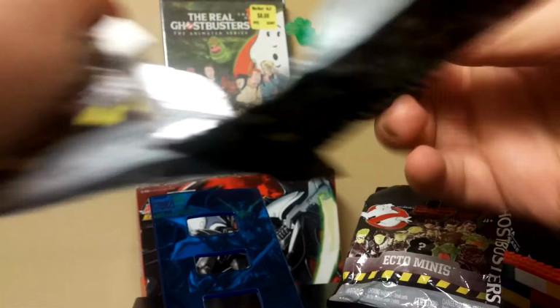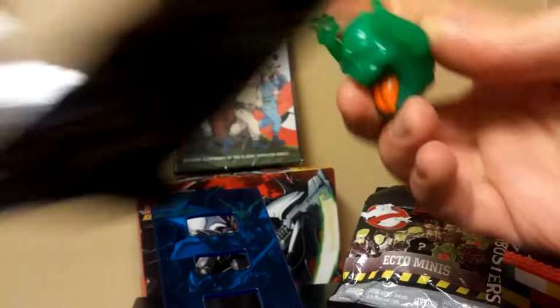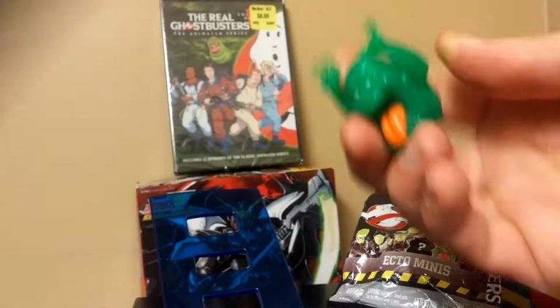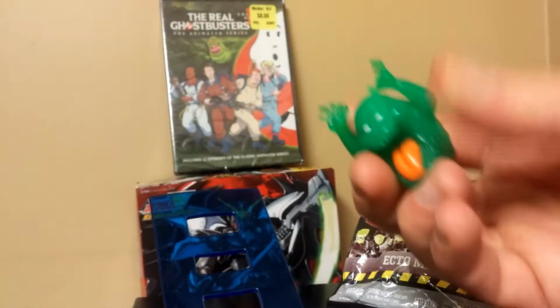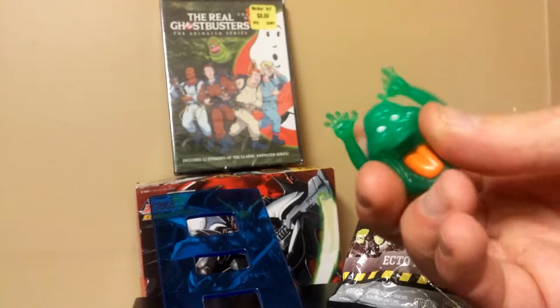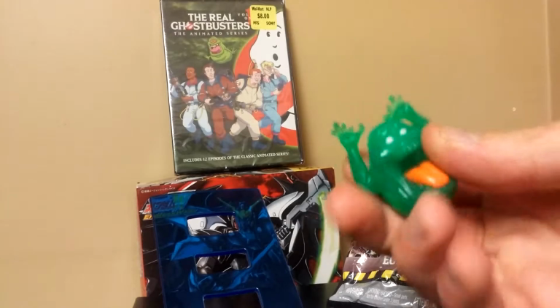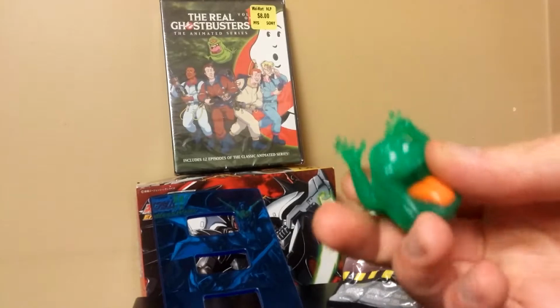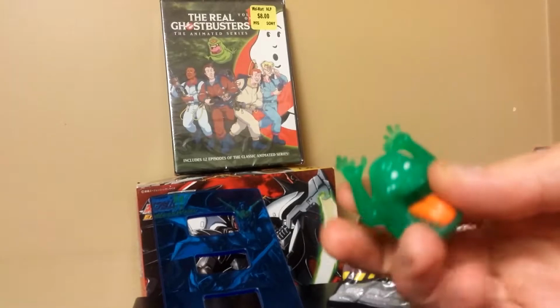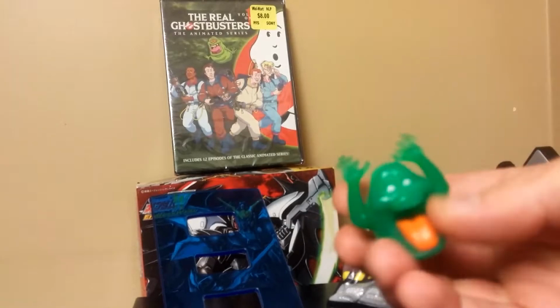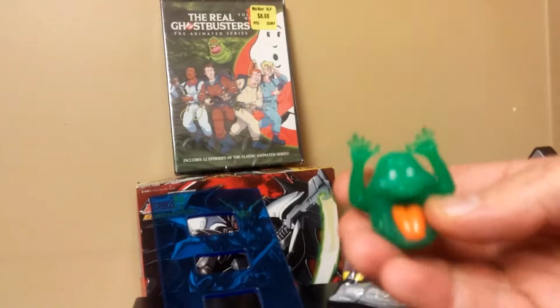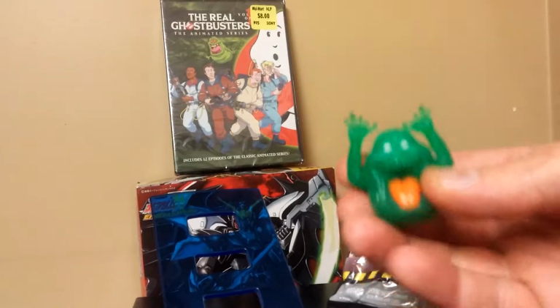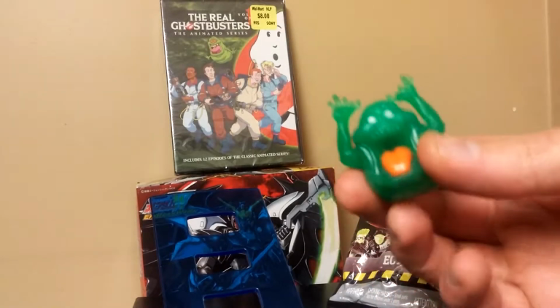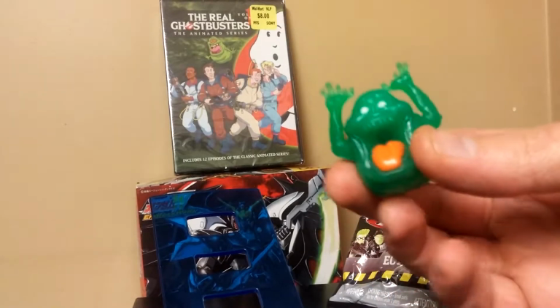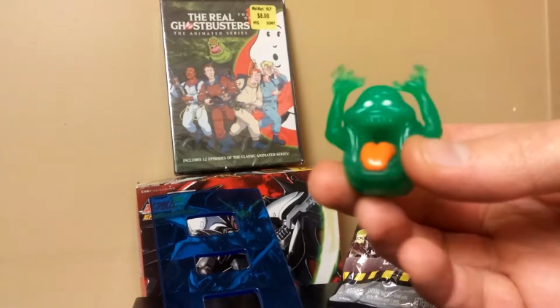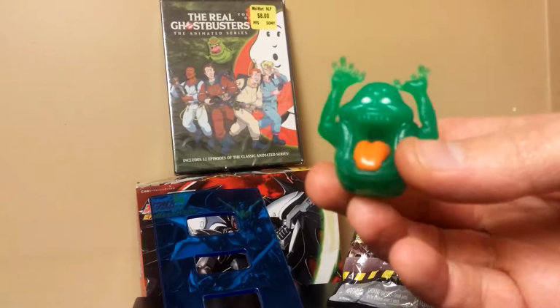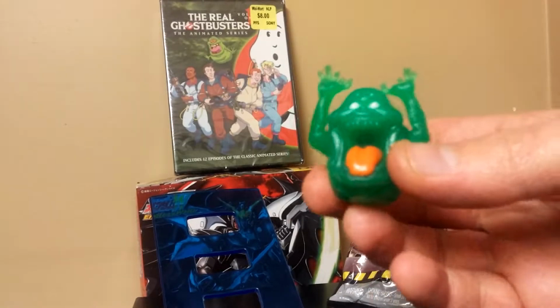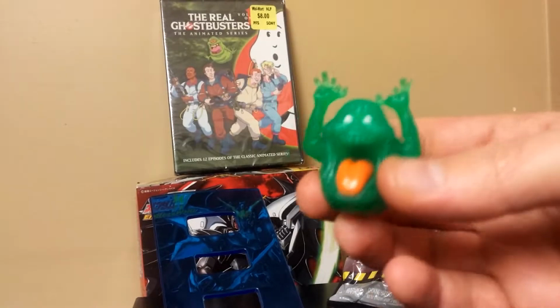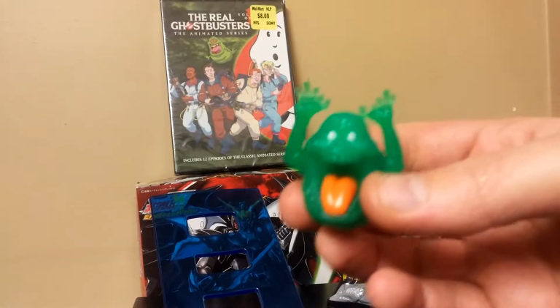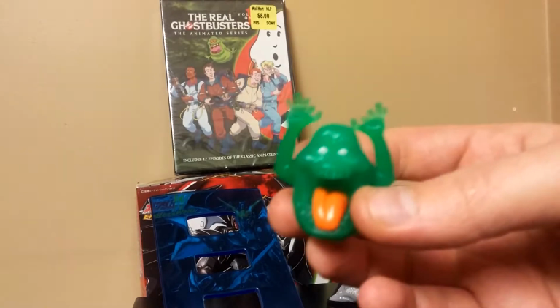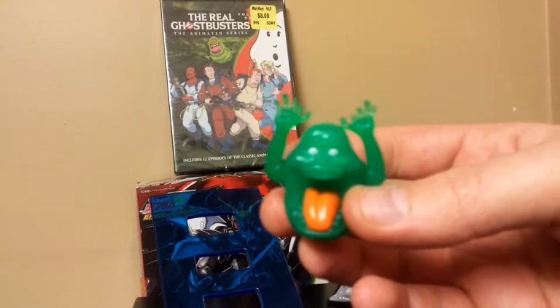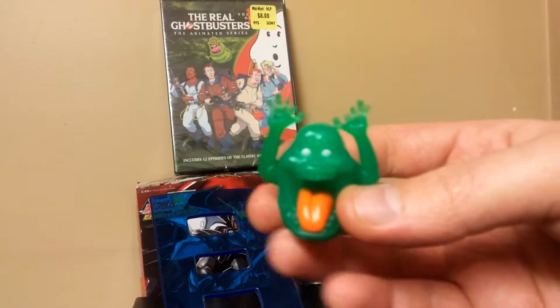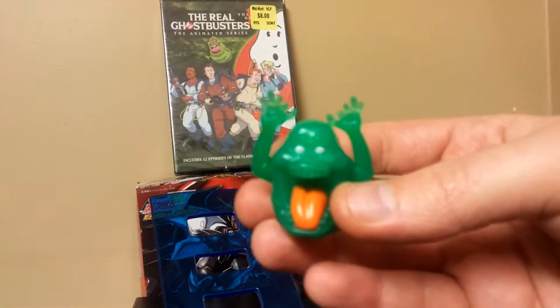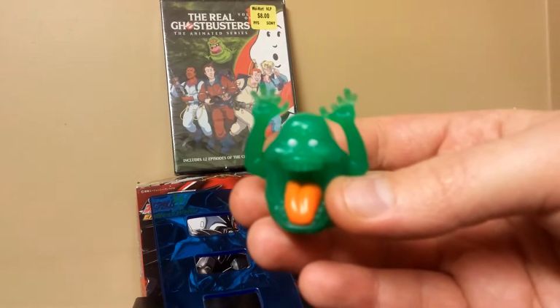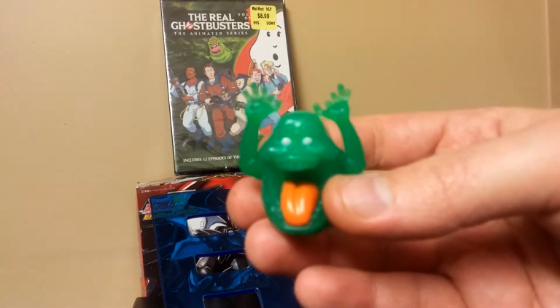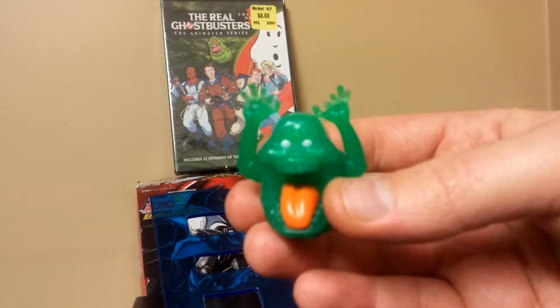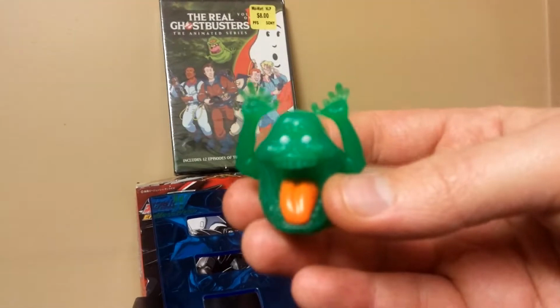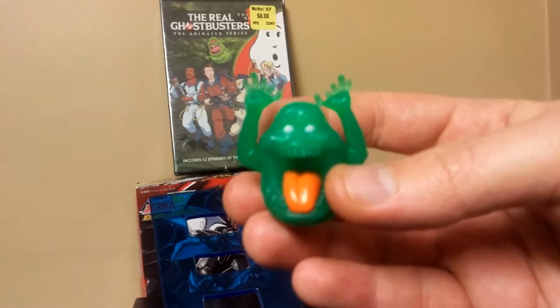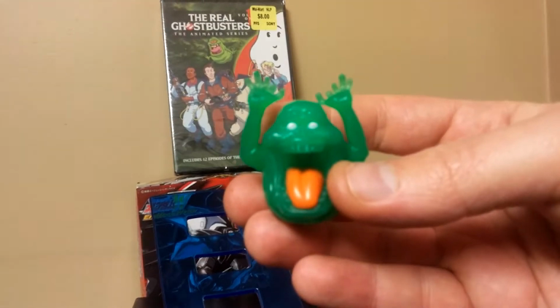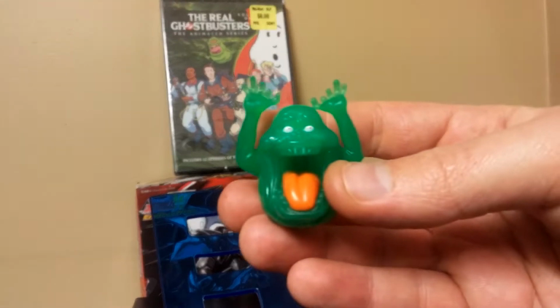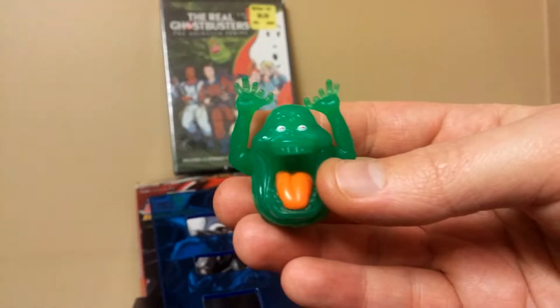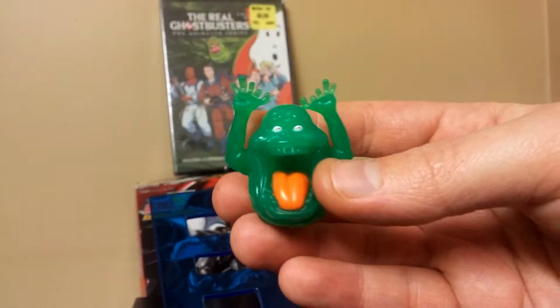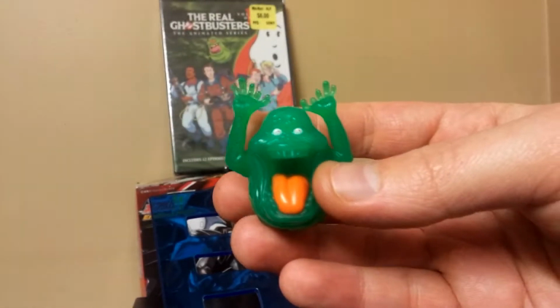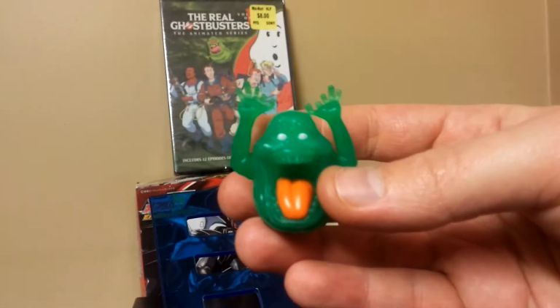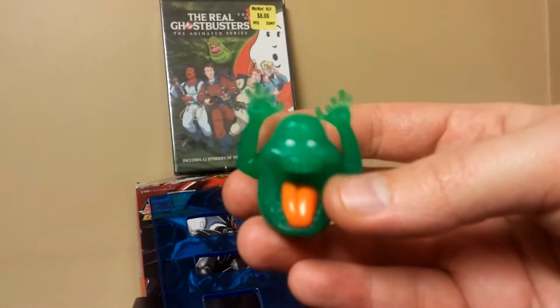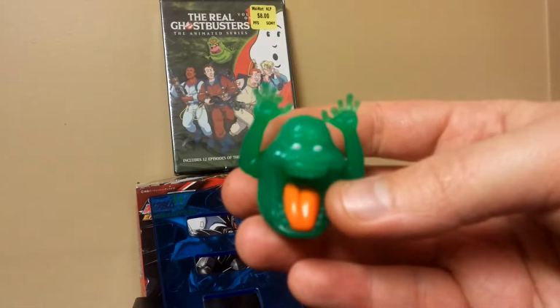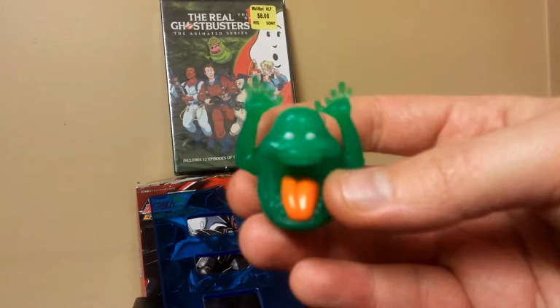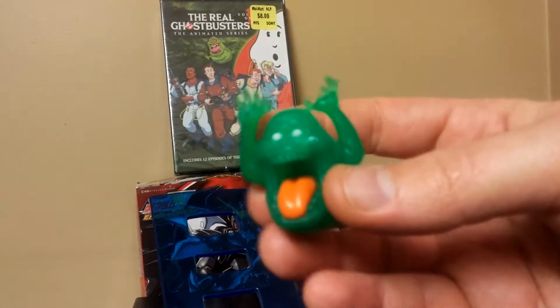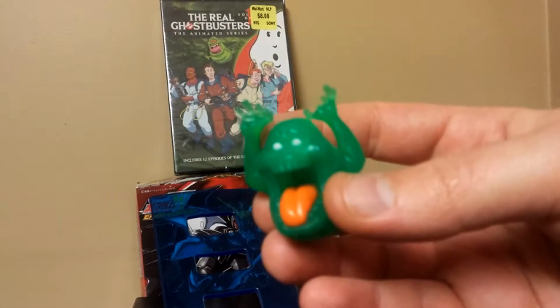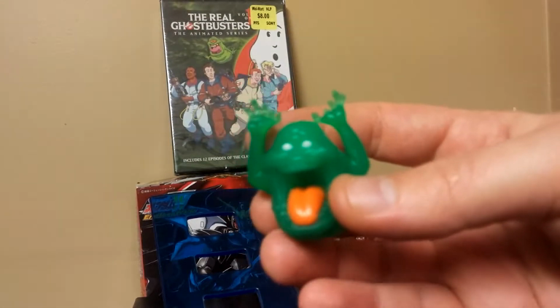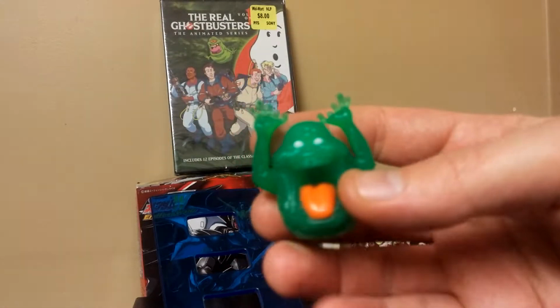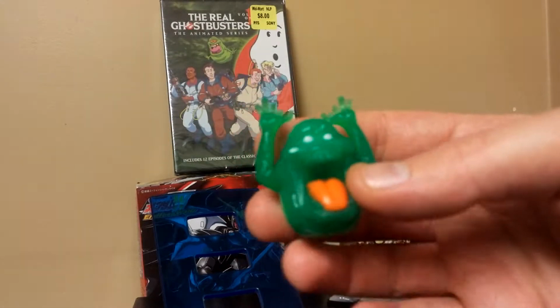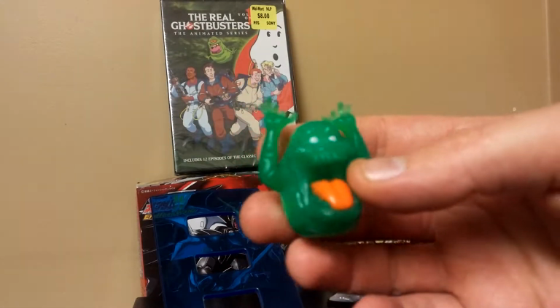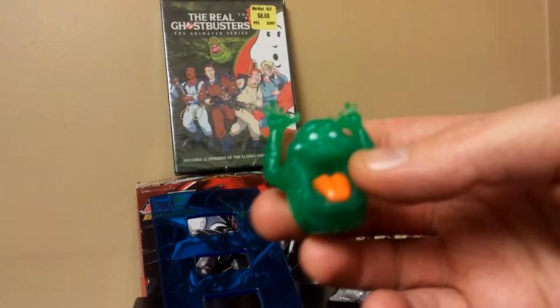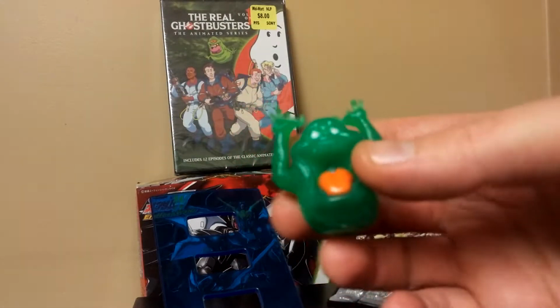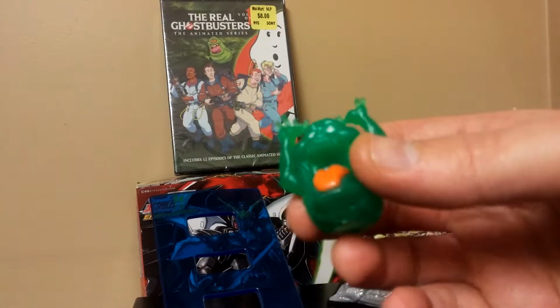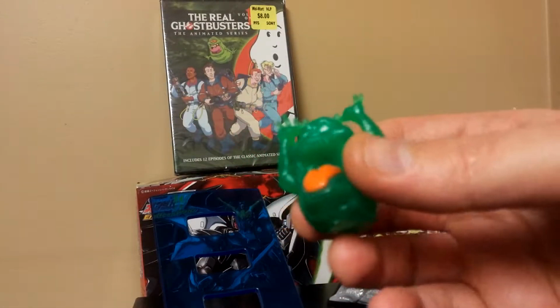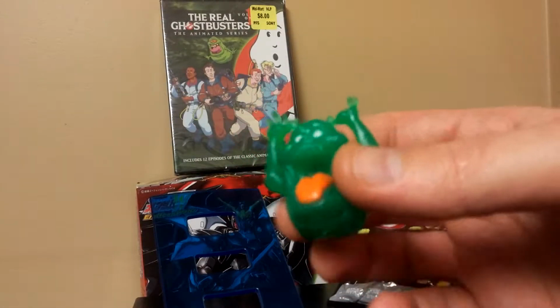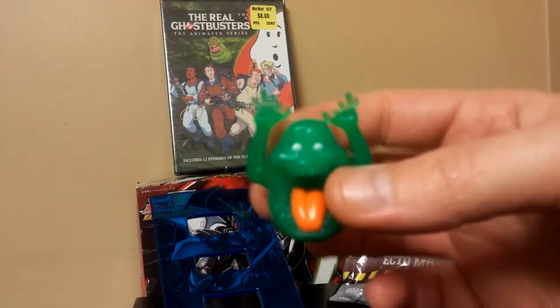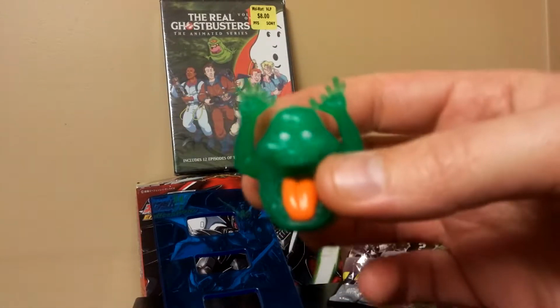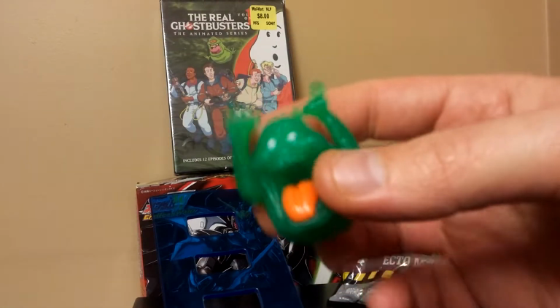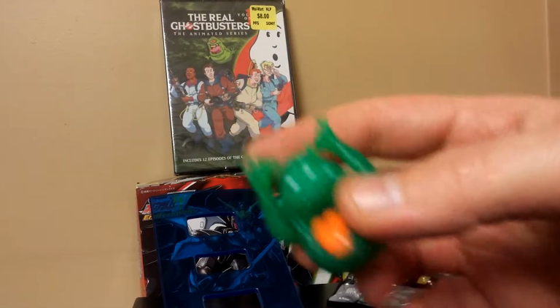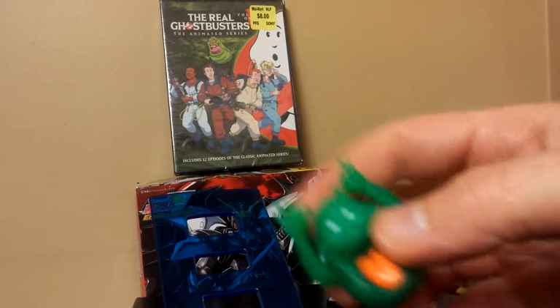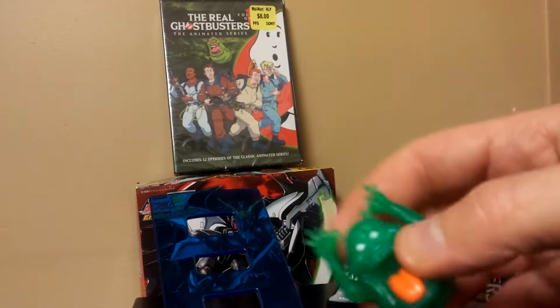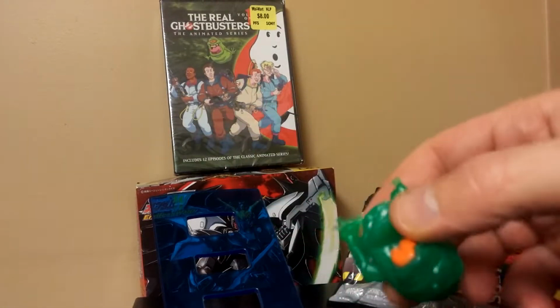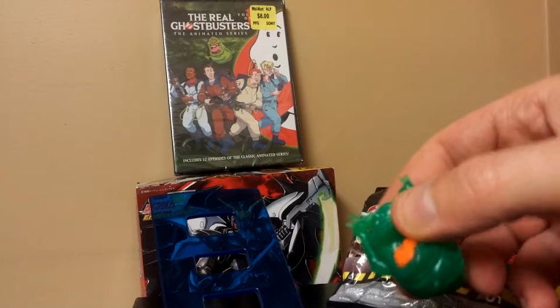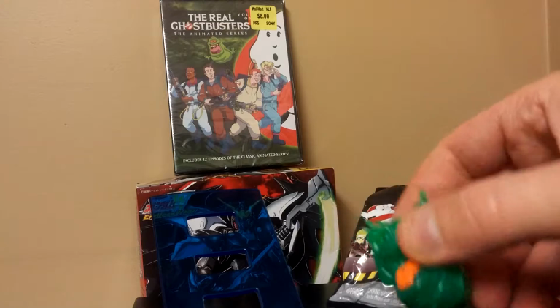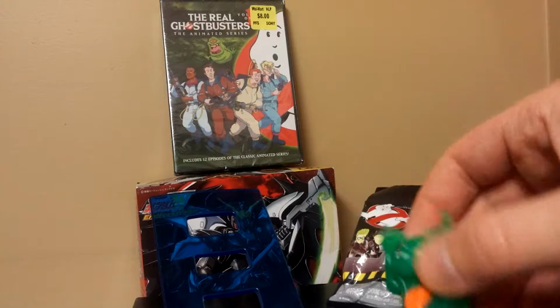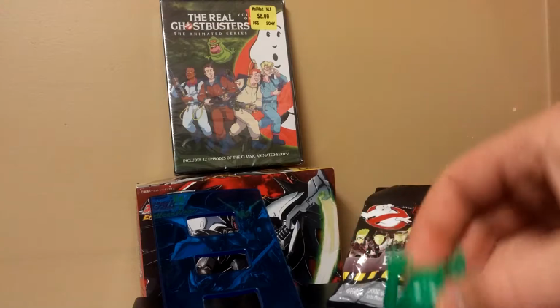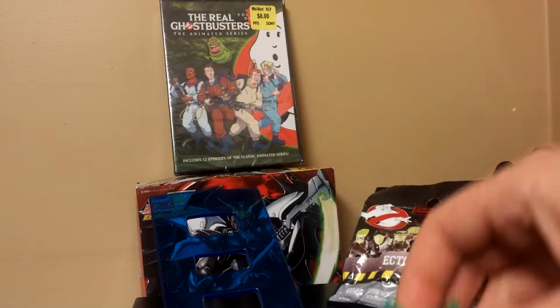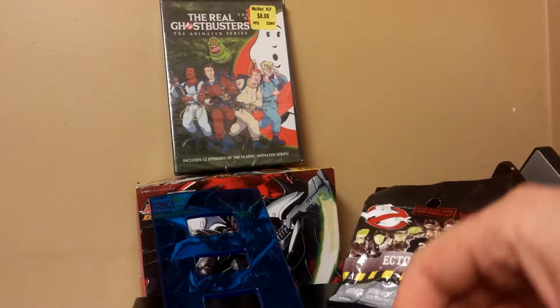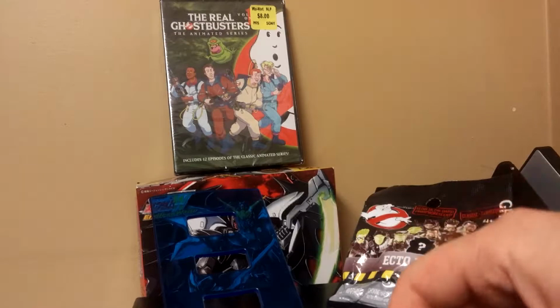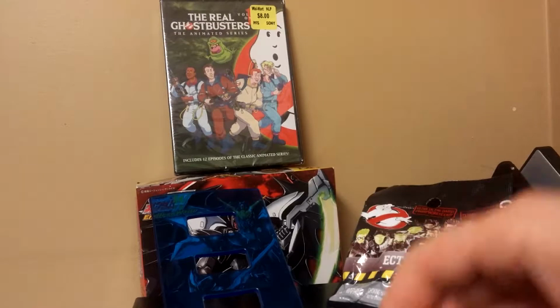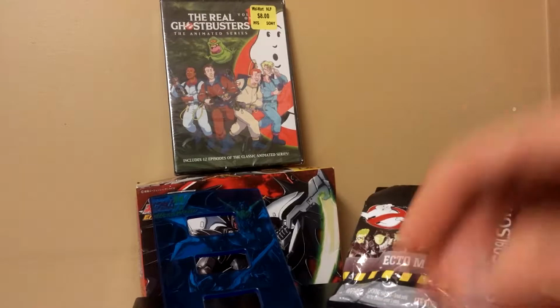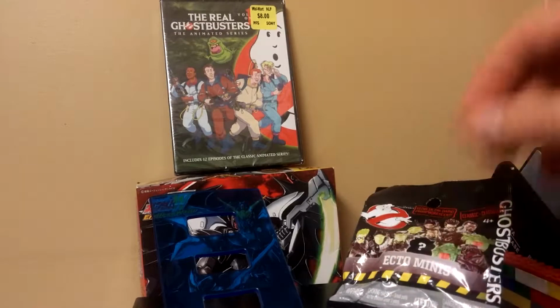Oh my god, I got a Slimer! Yes! My life is complete. That's all I need. I can die happily now.